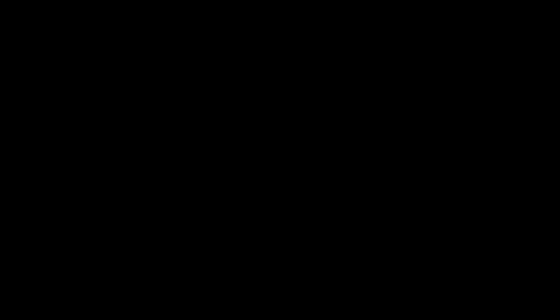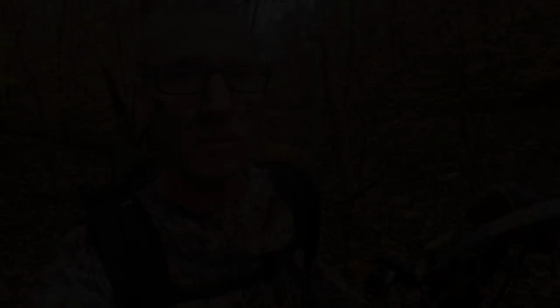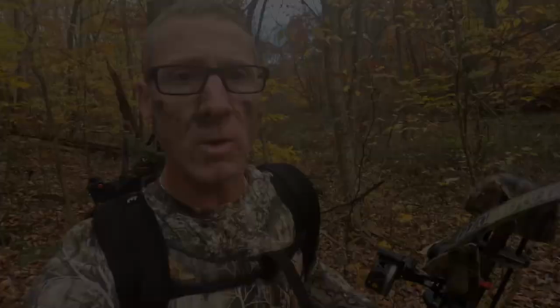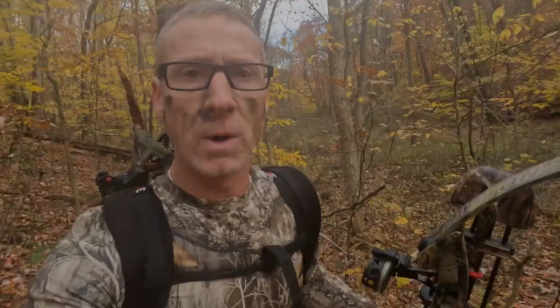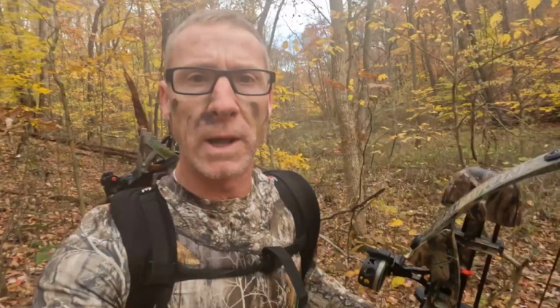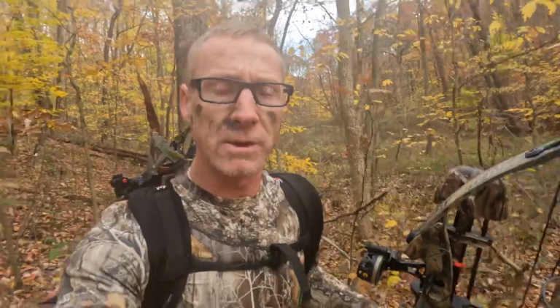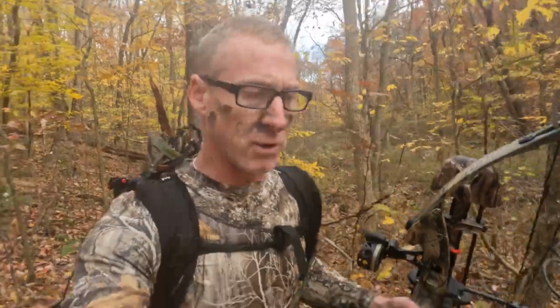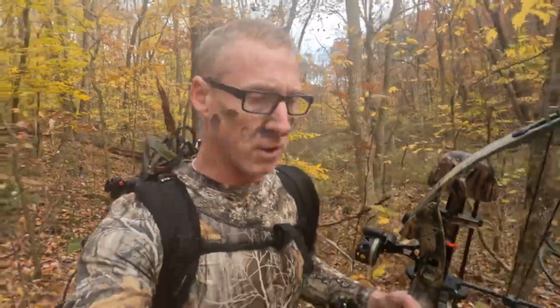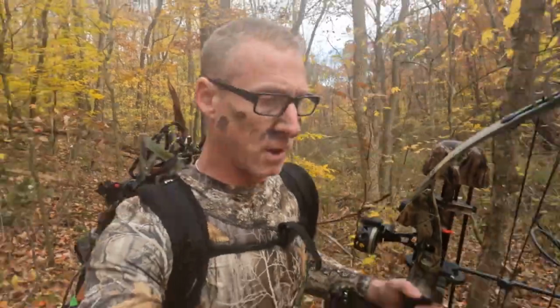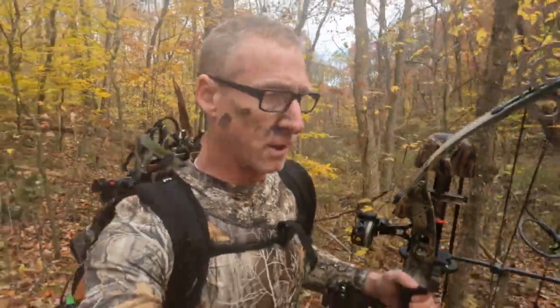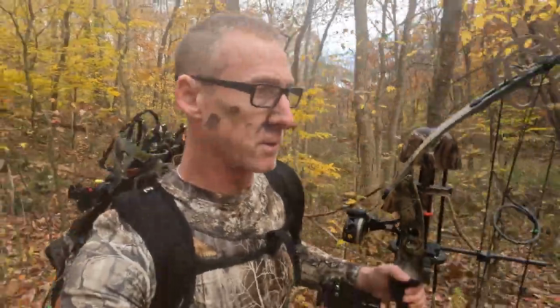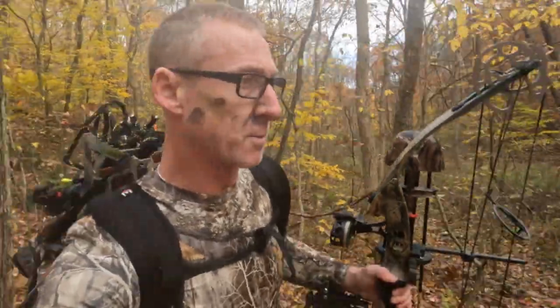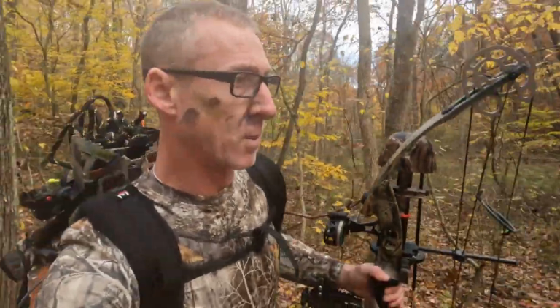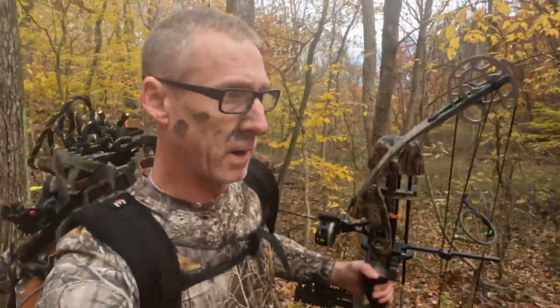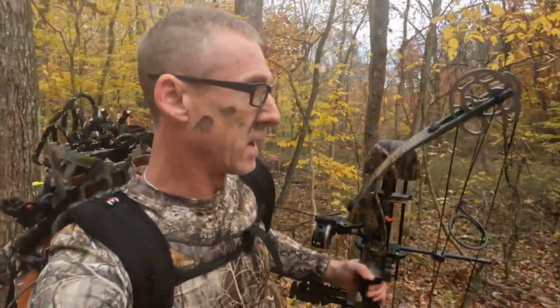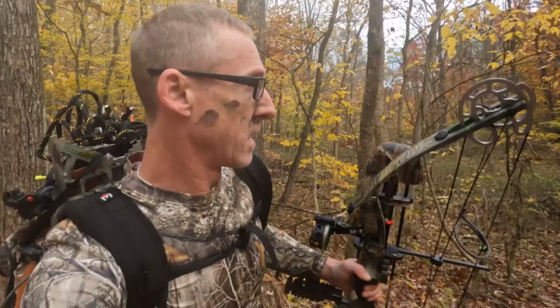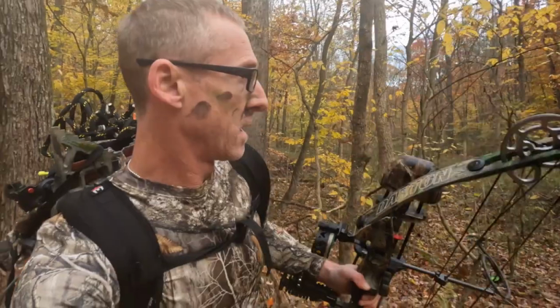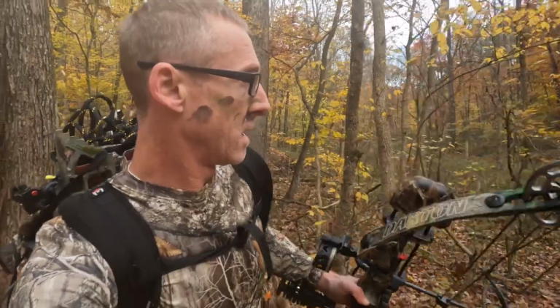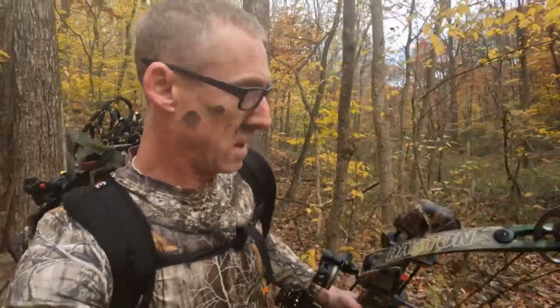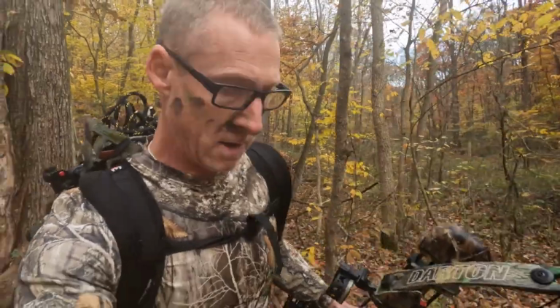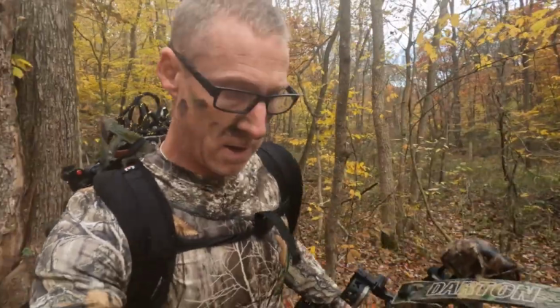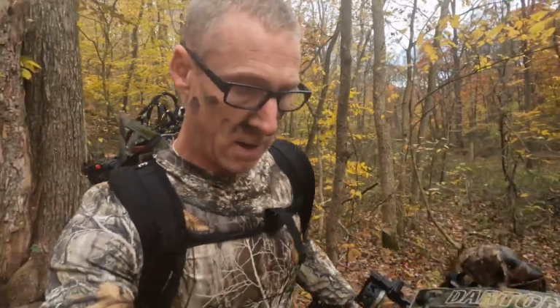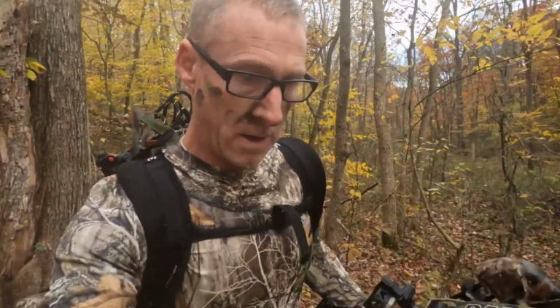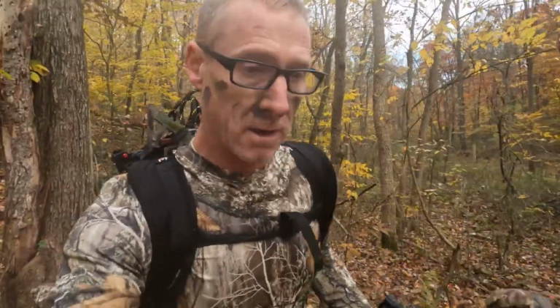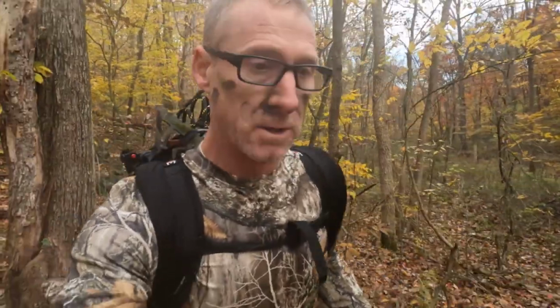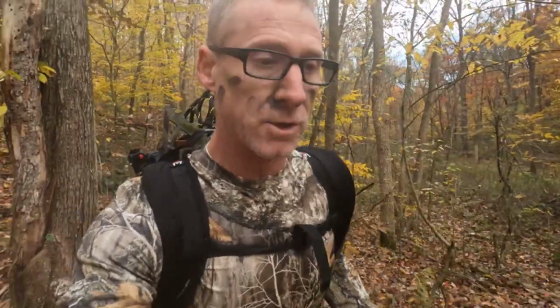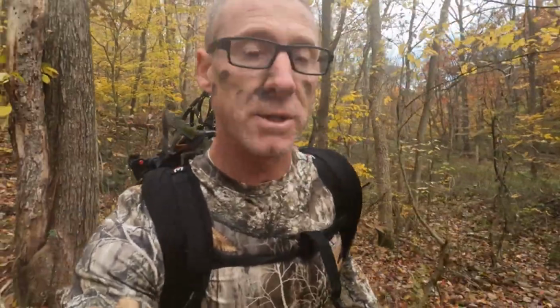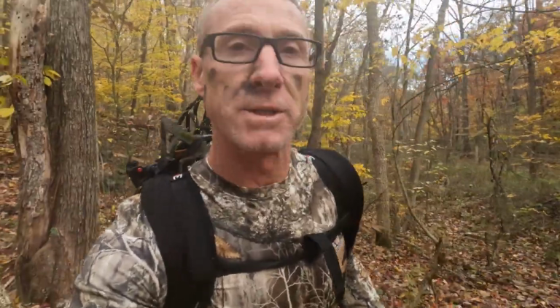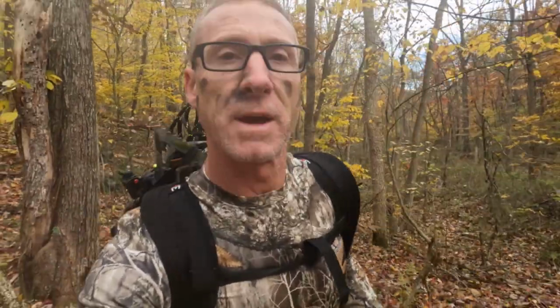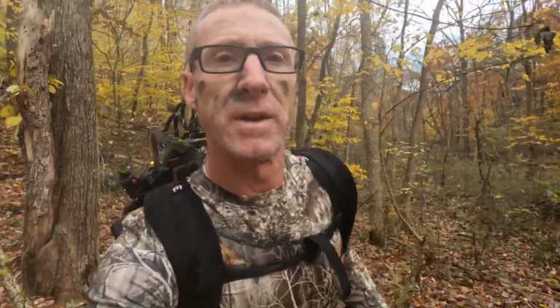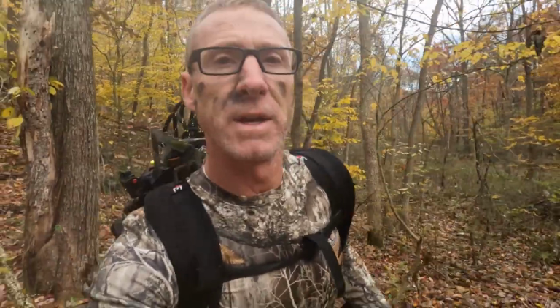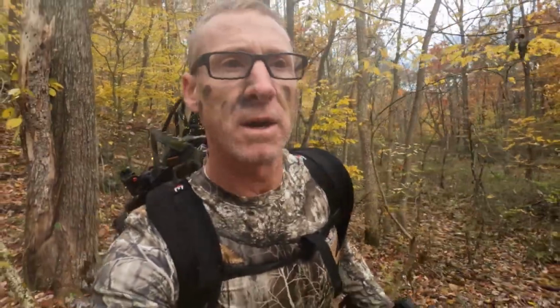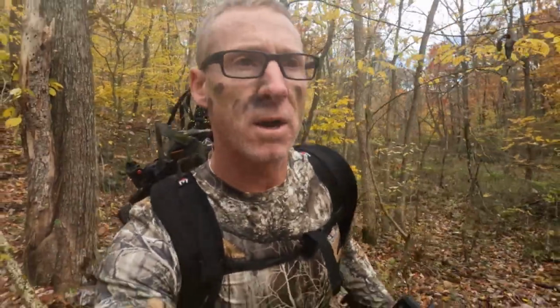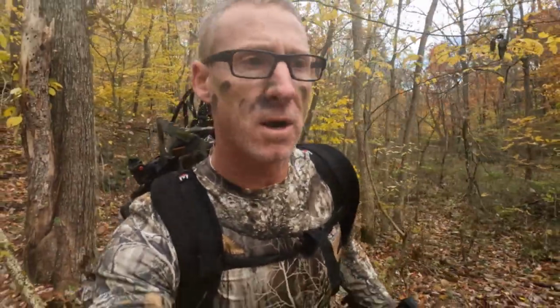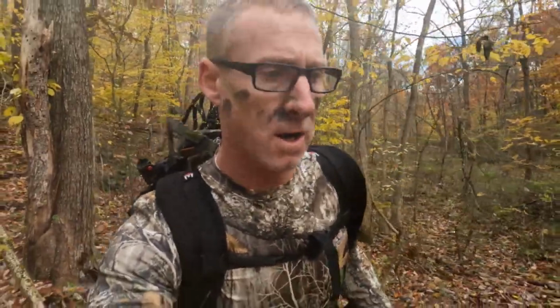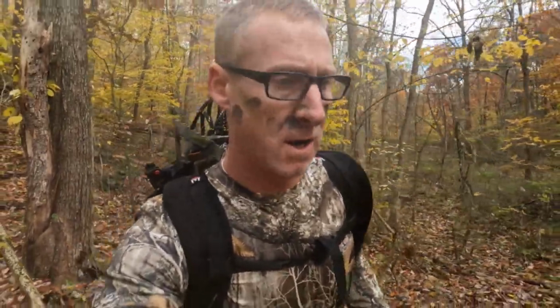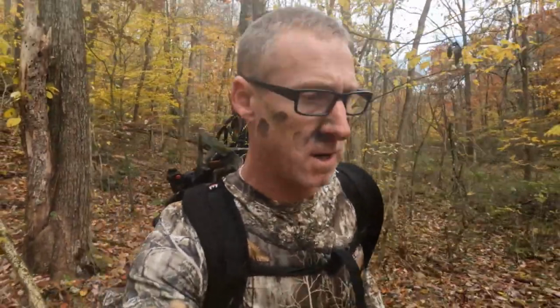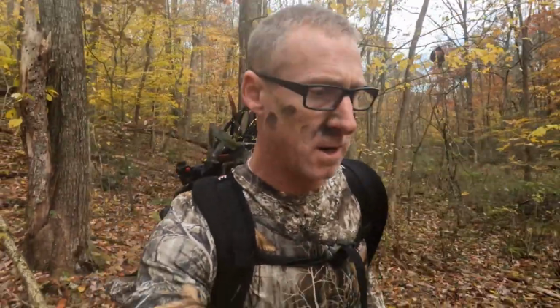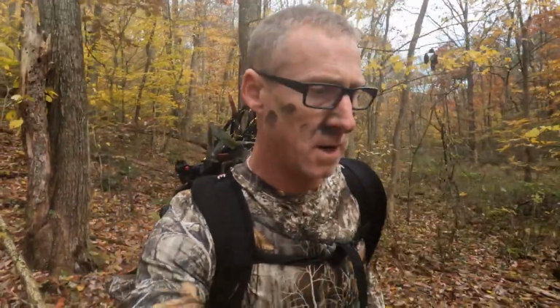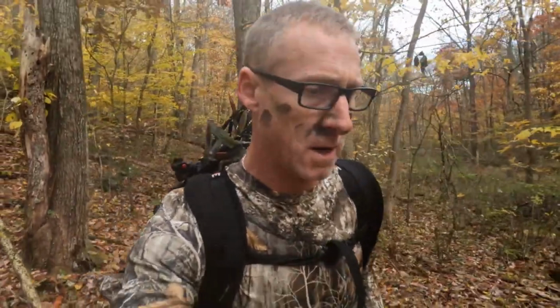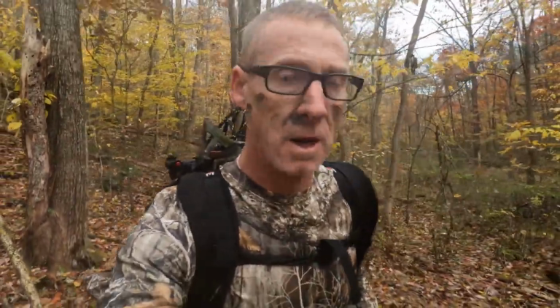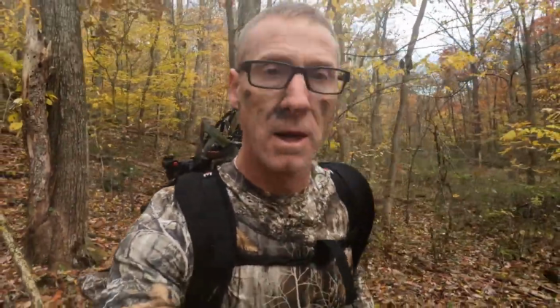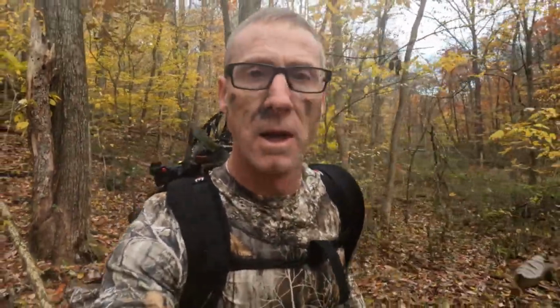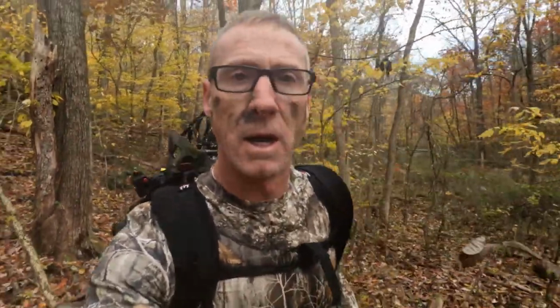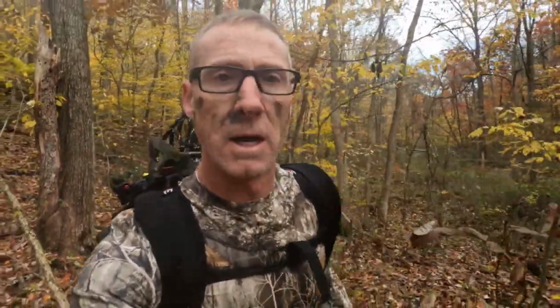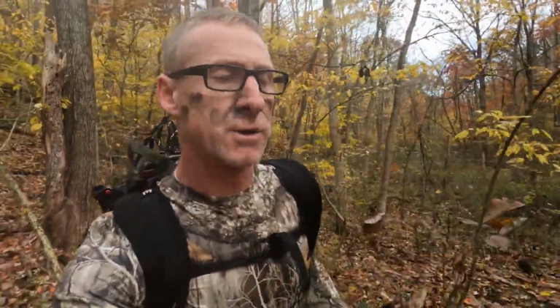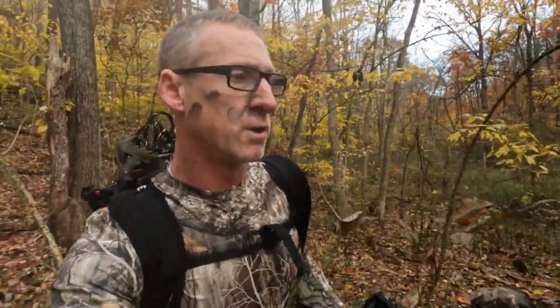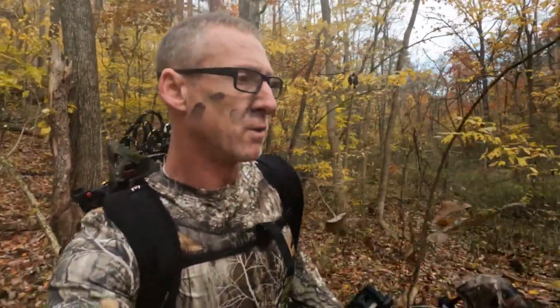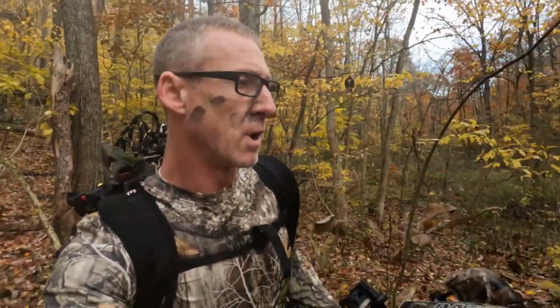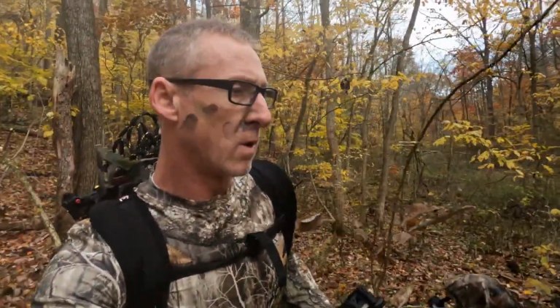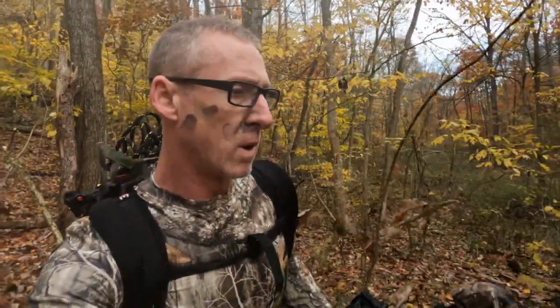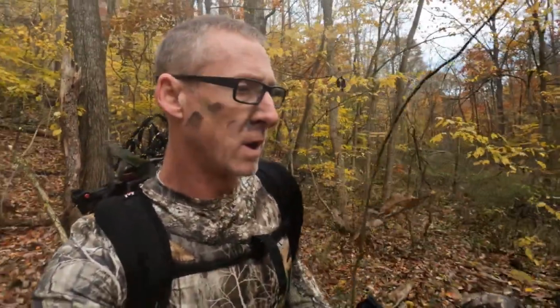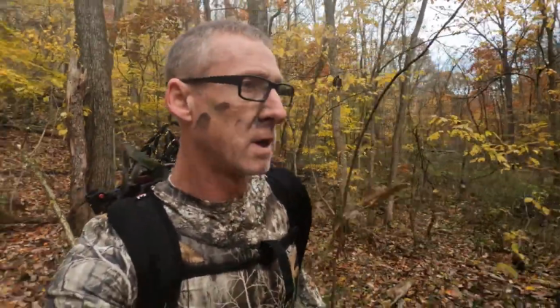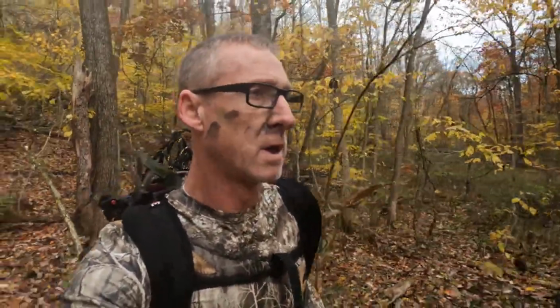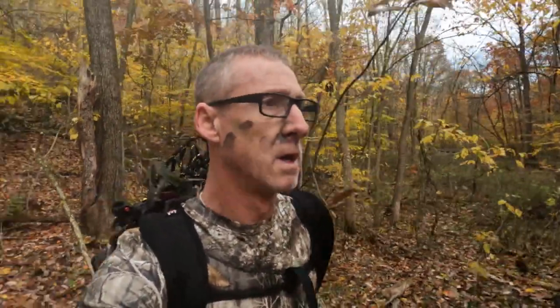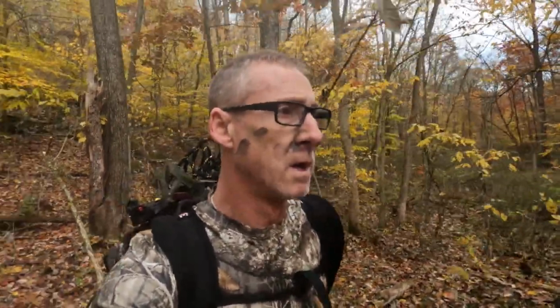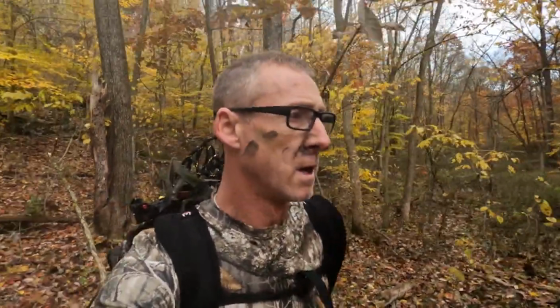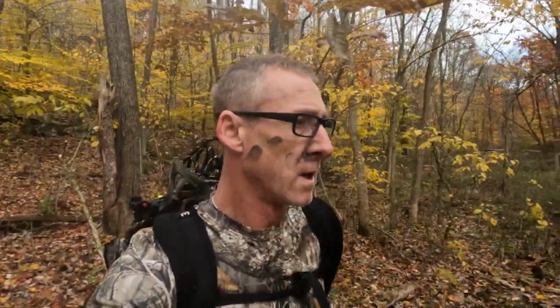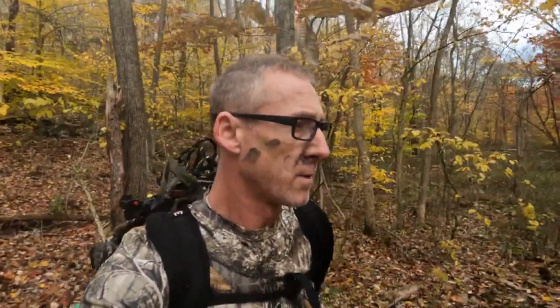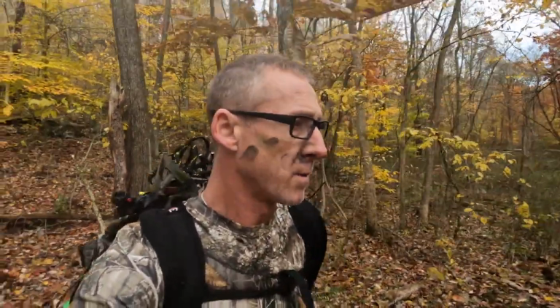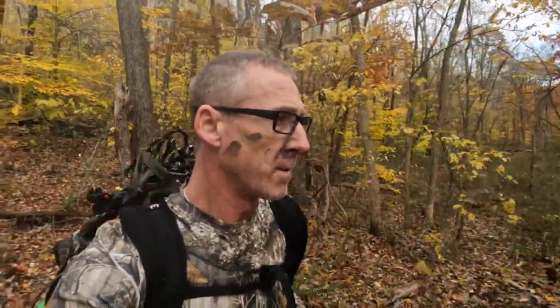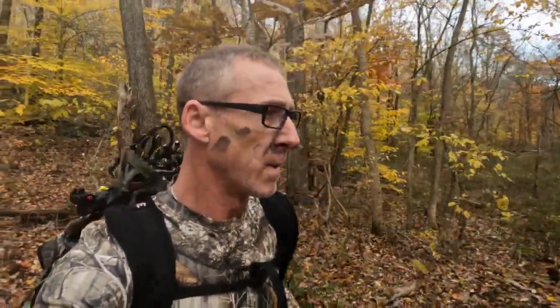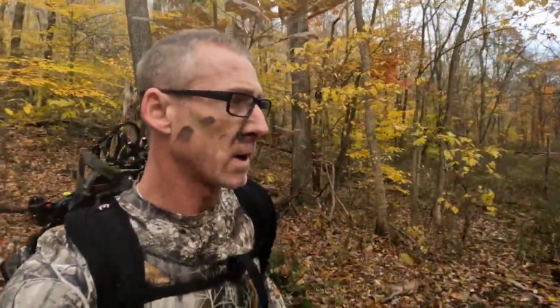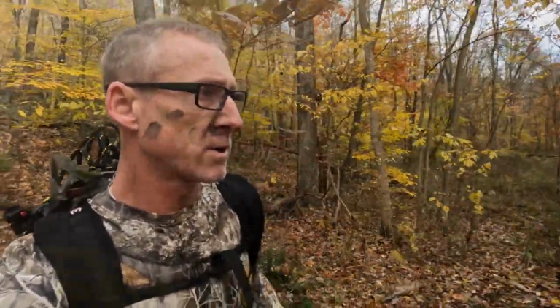Well, that was a good hunt this morning. Saw seven deer — two doe, three bucks.